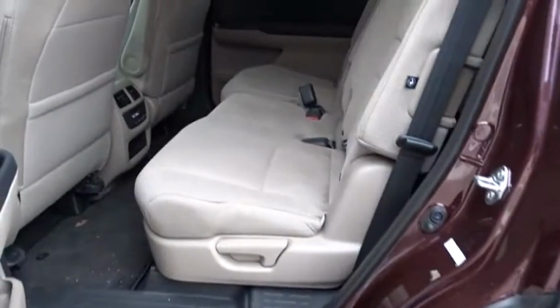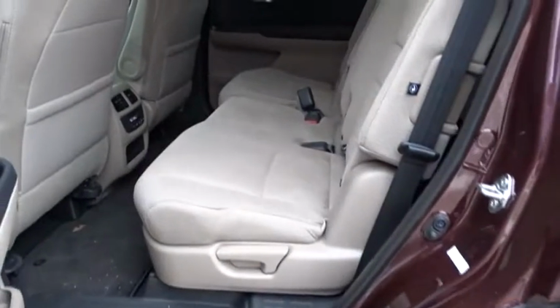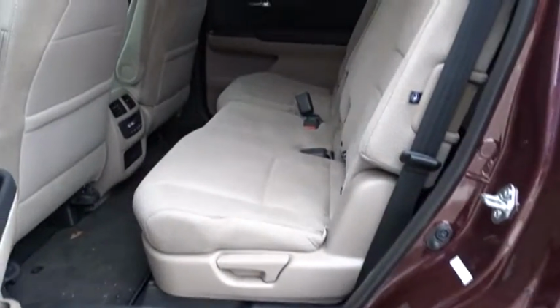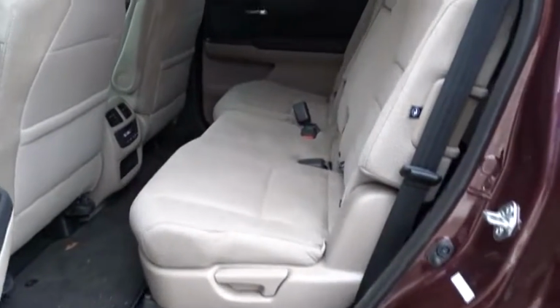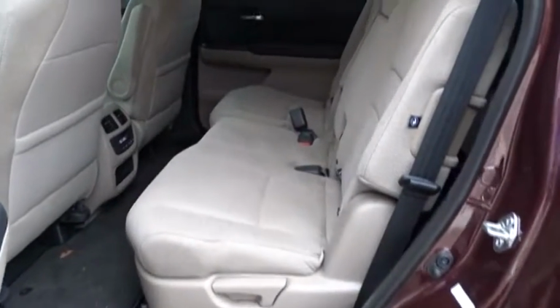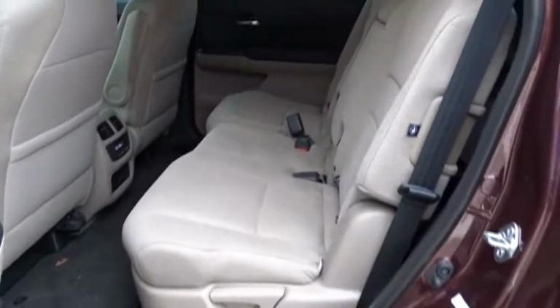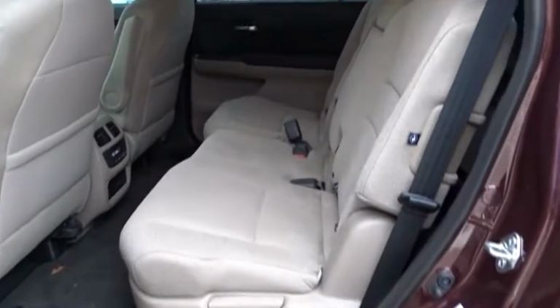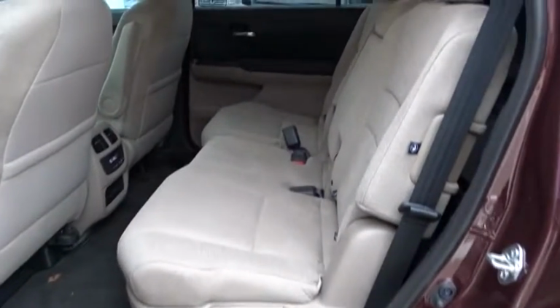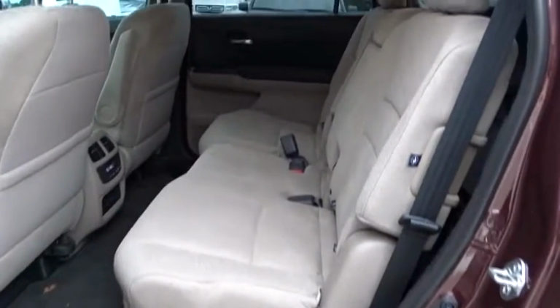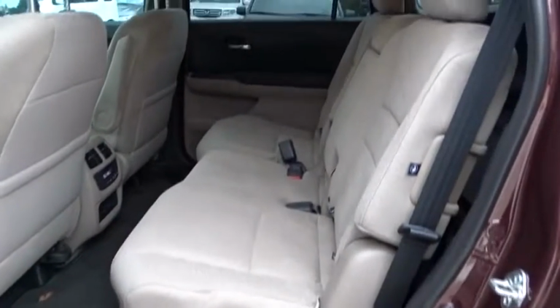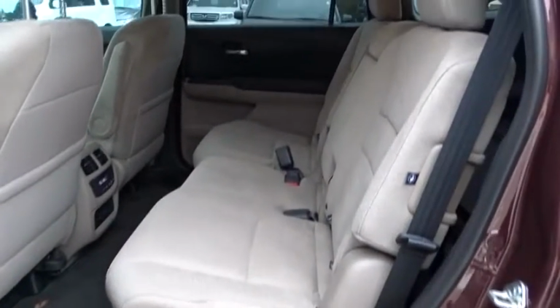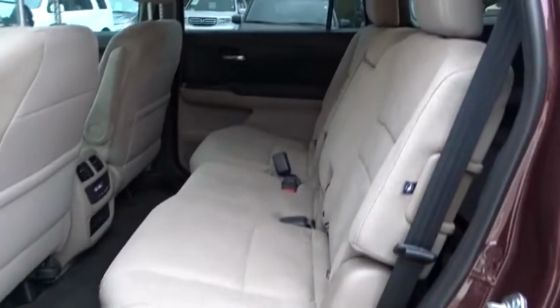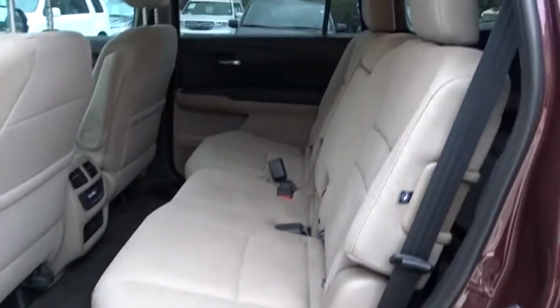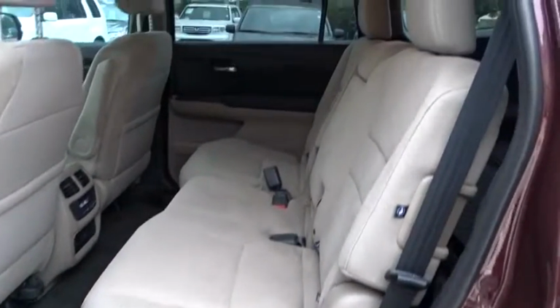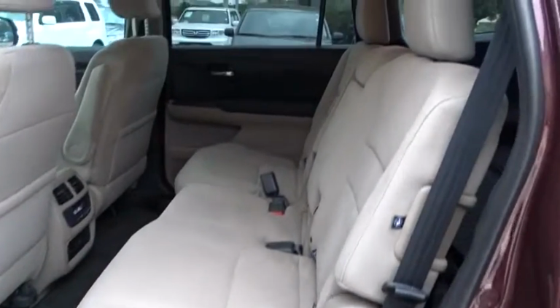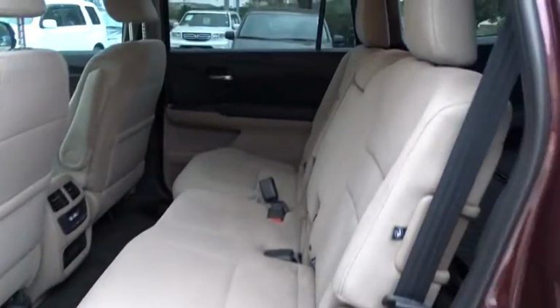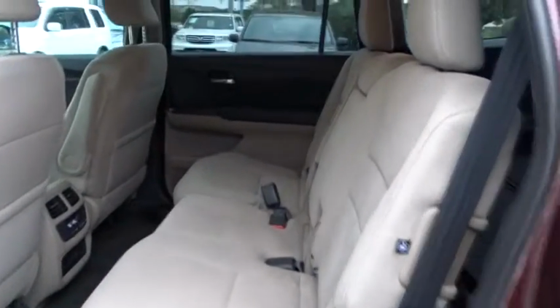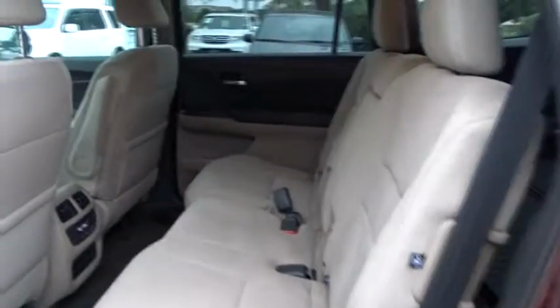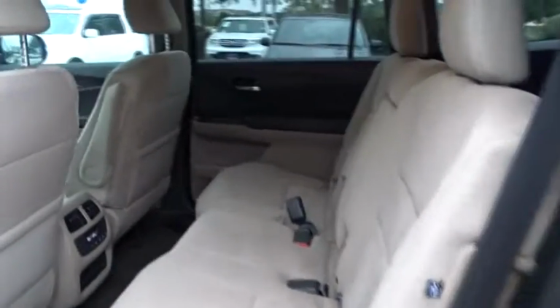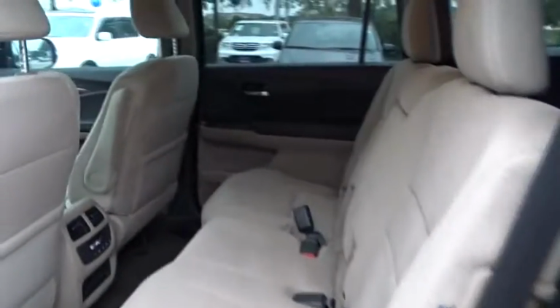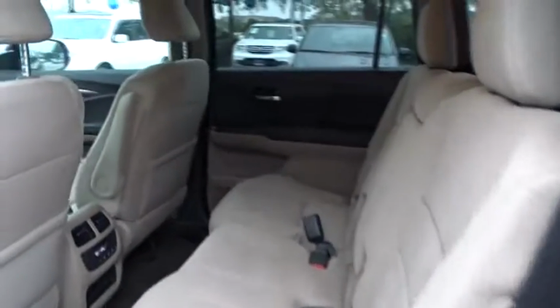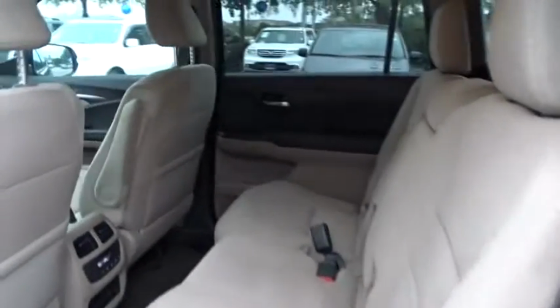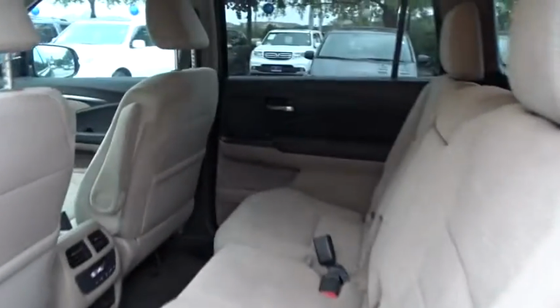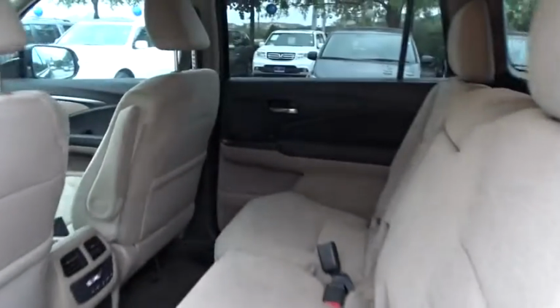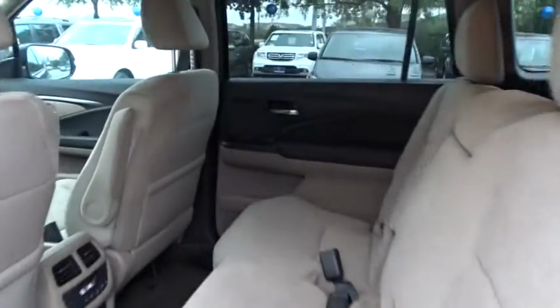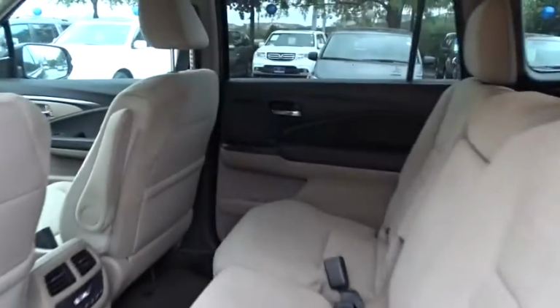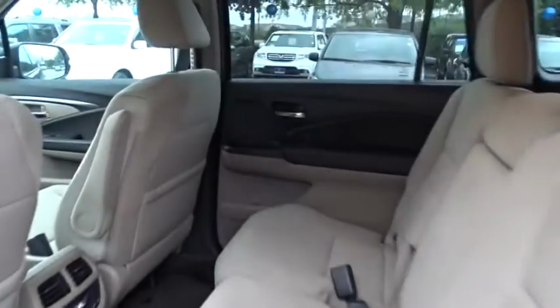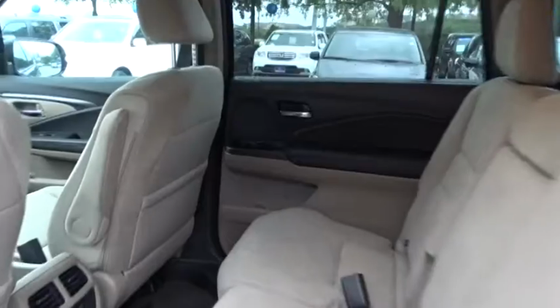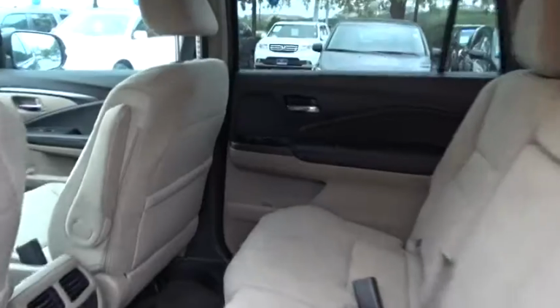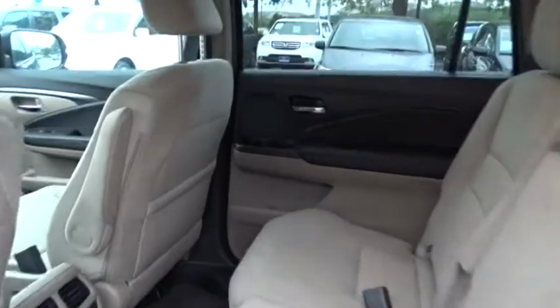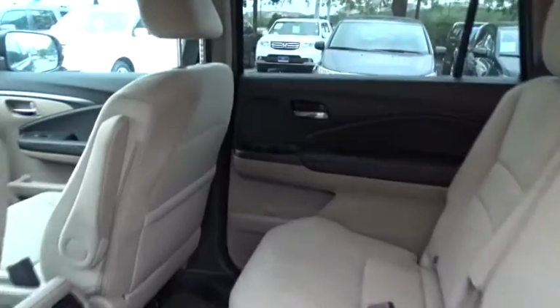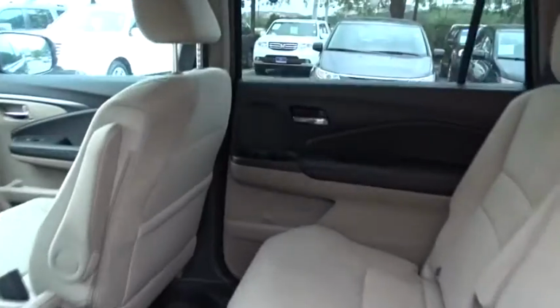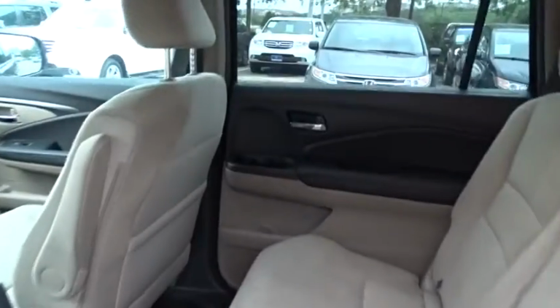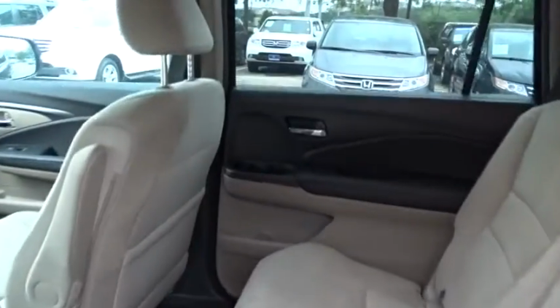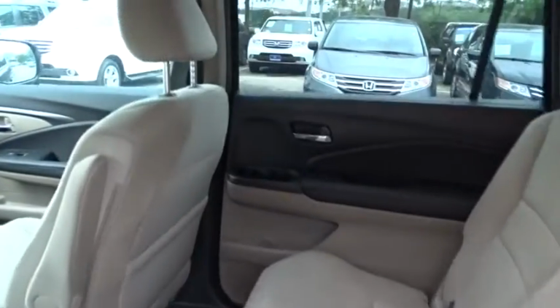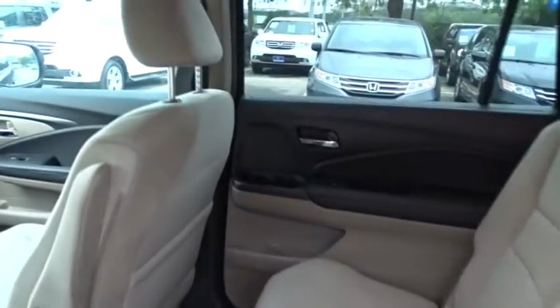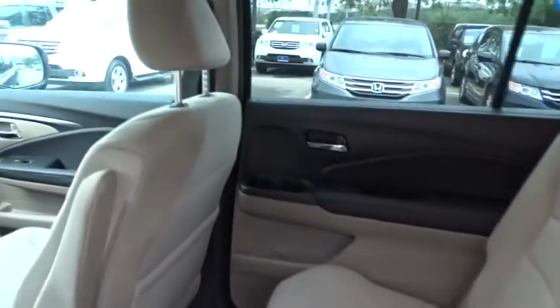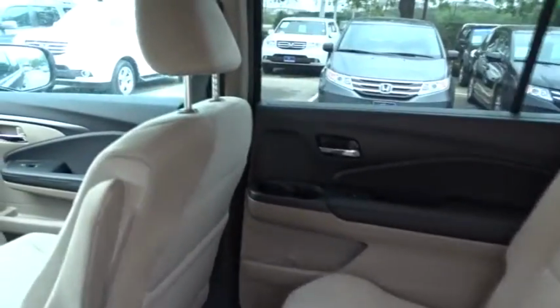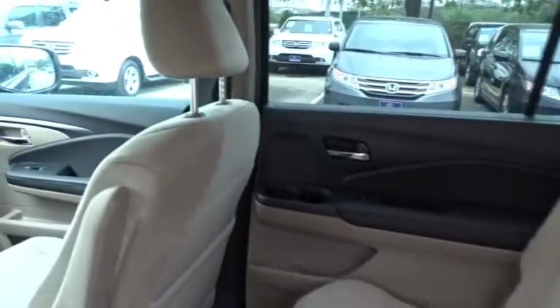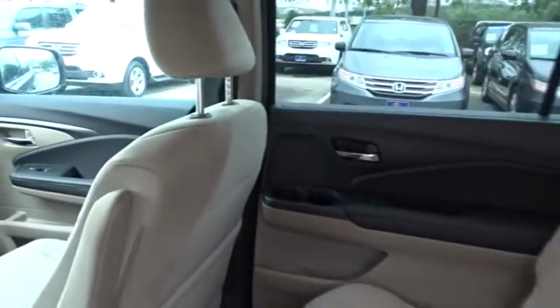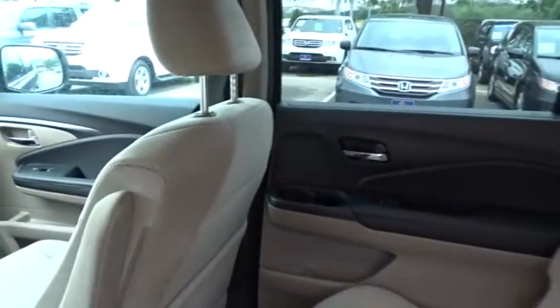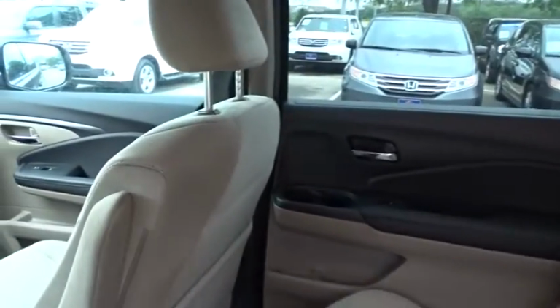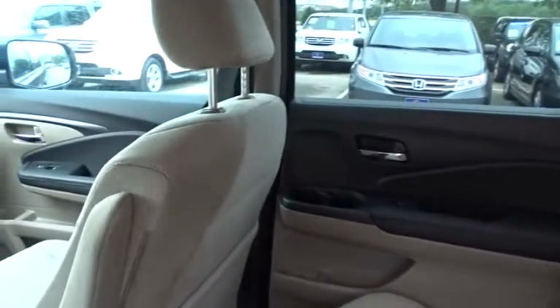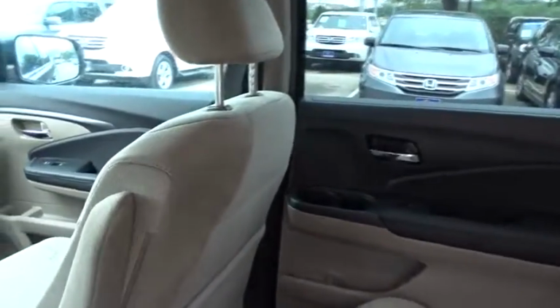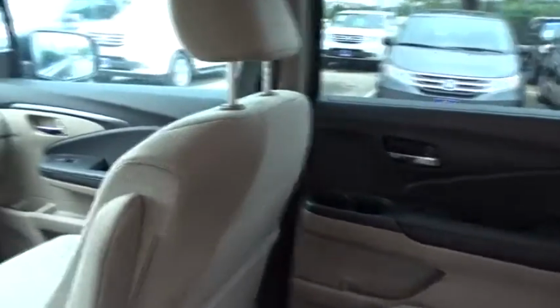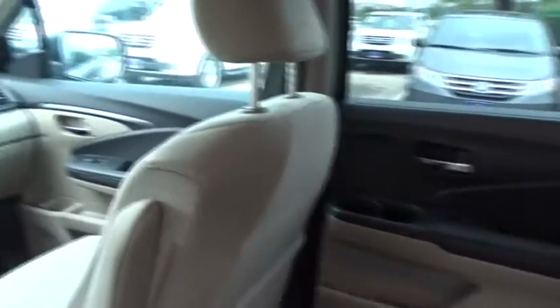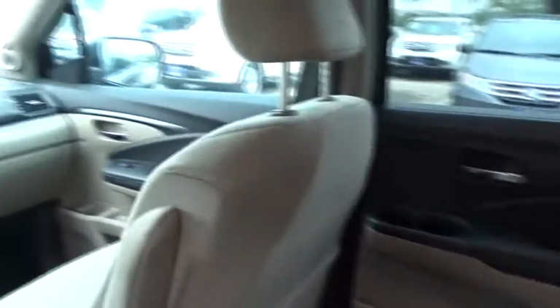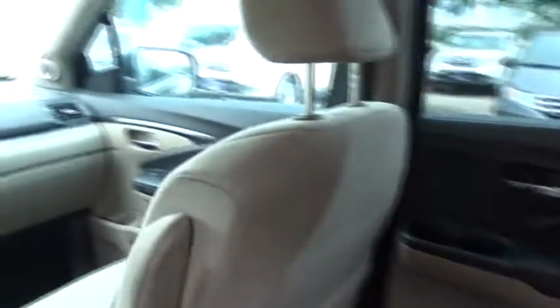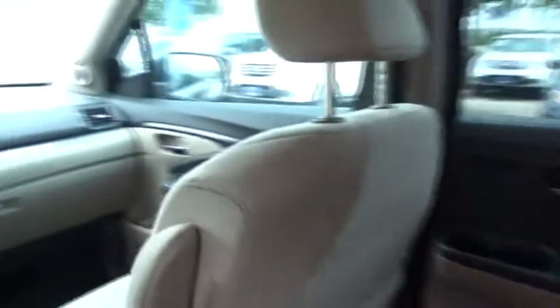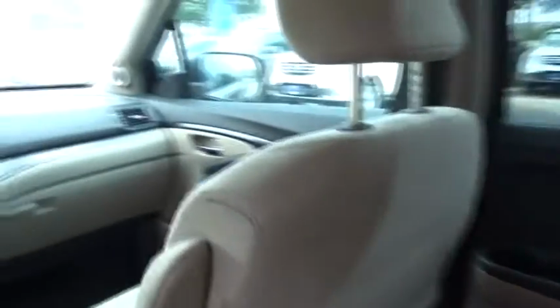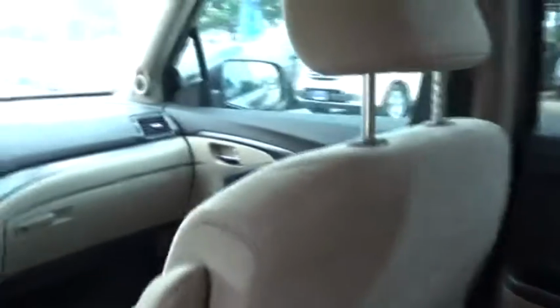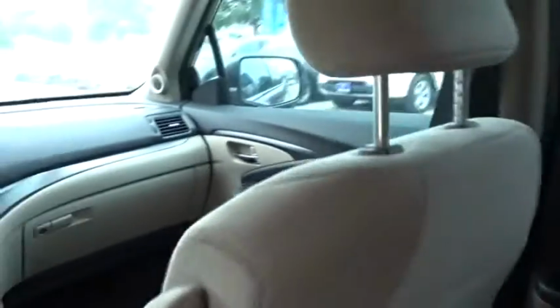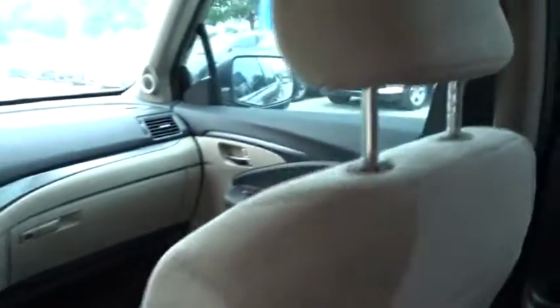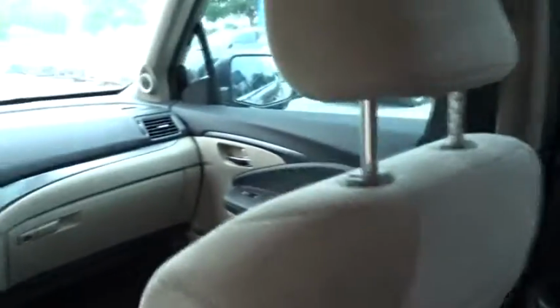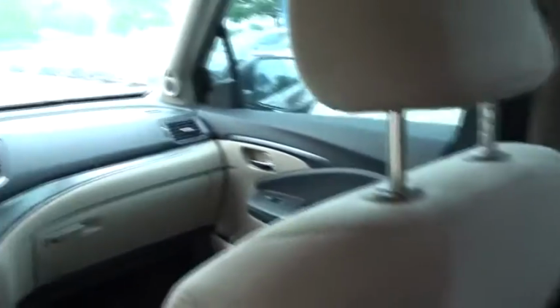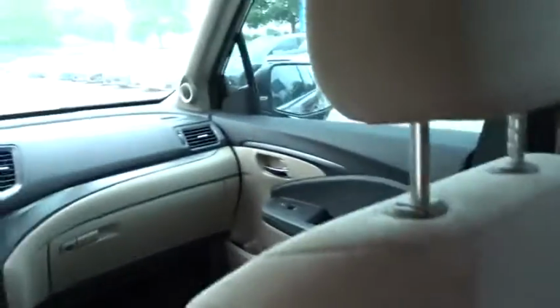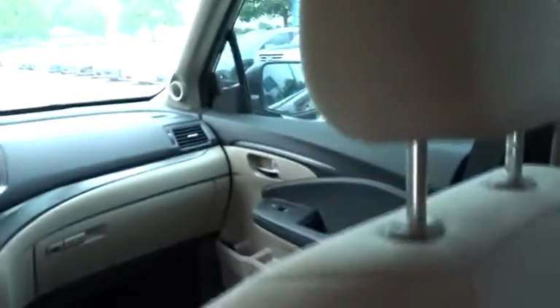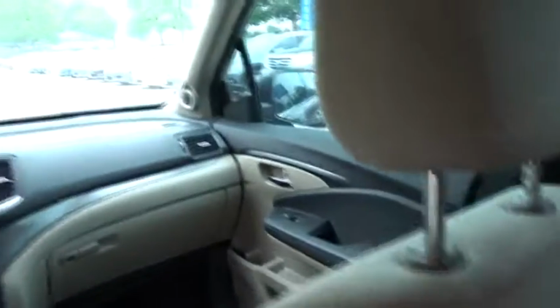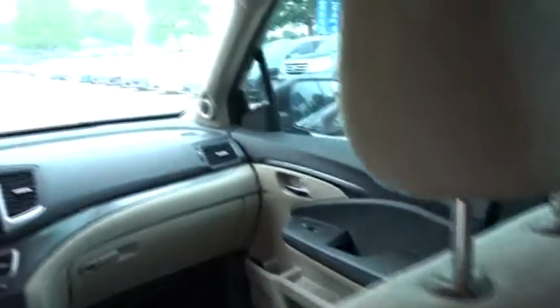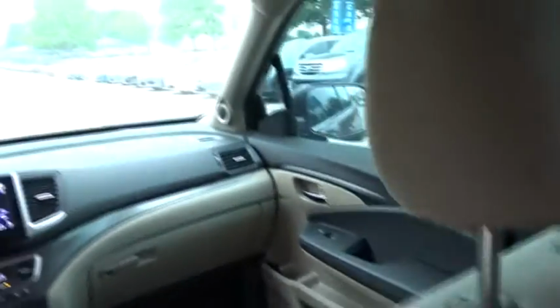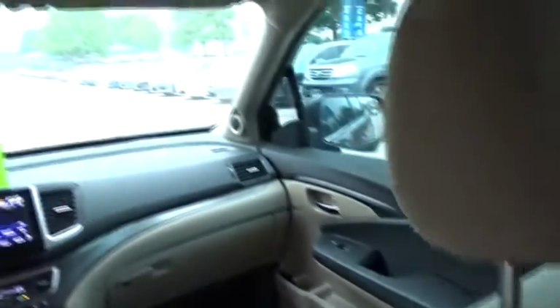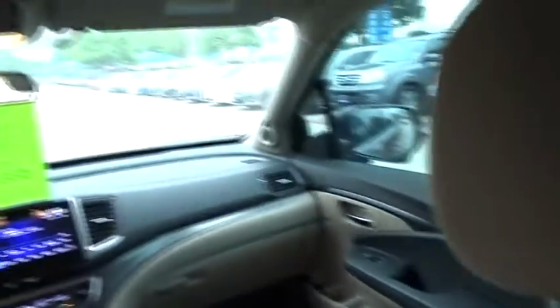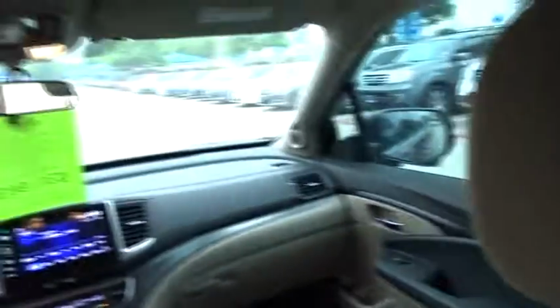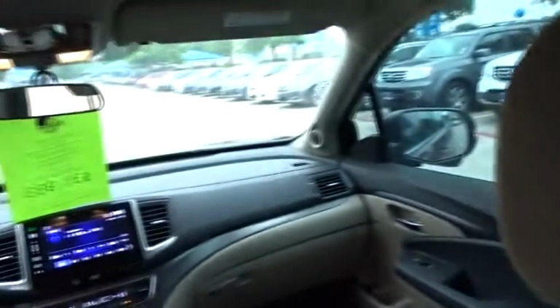FWD. Rear defrost. Wouldn't you look great in this vehicle? Stop in today and see for yourself.